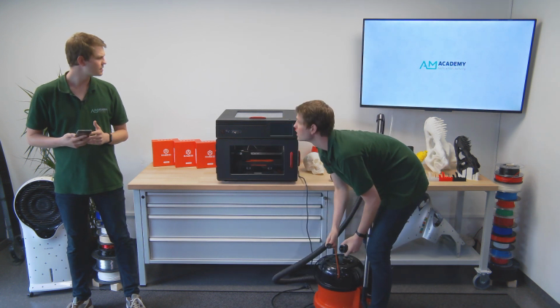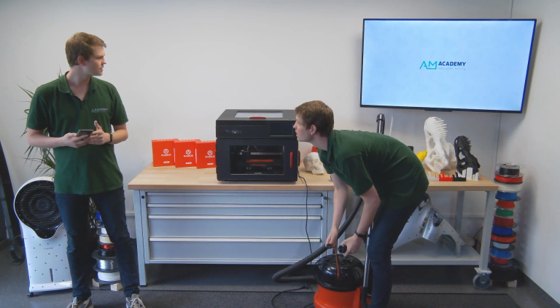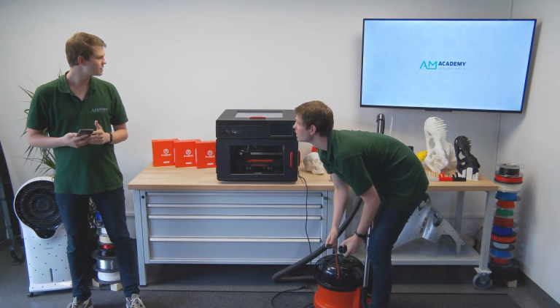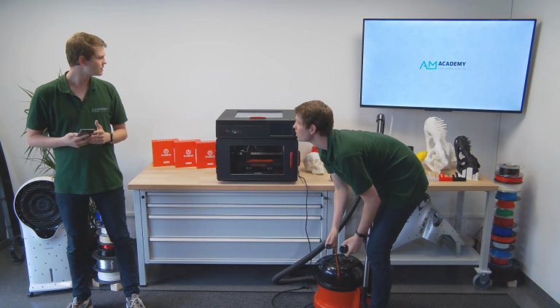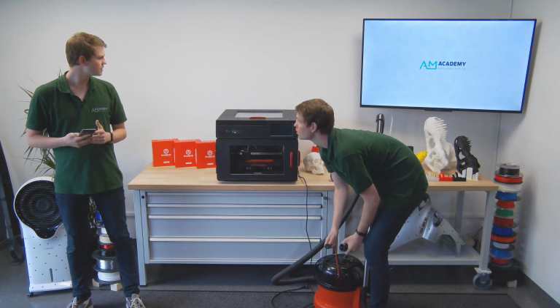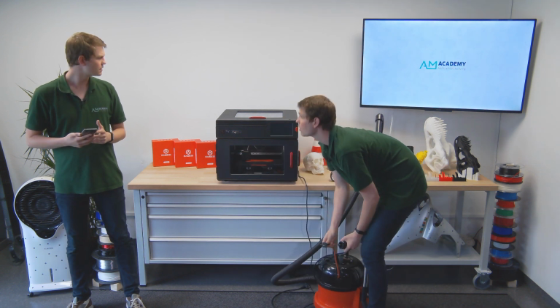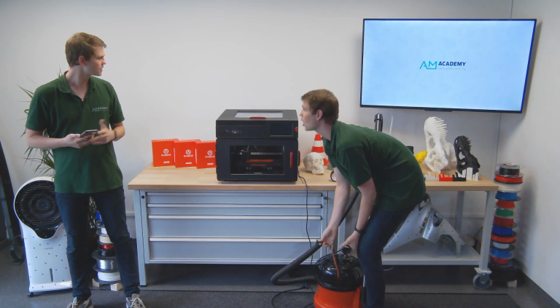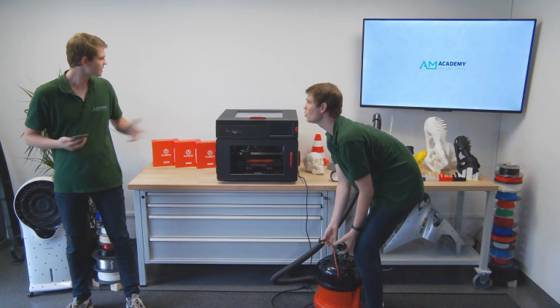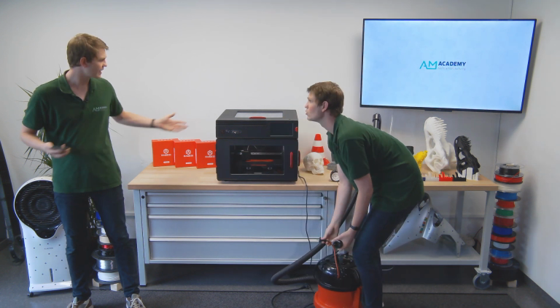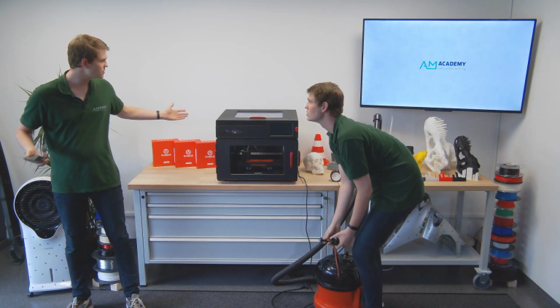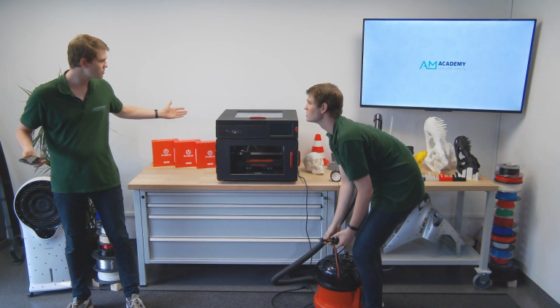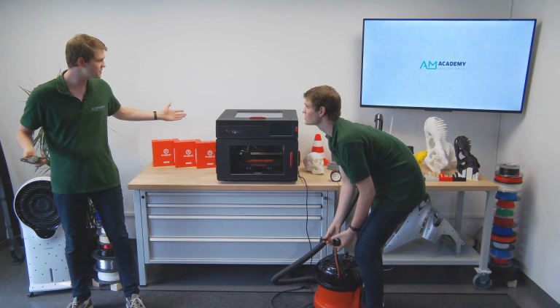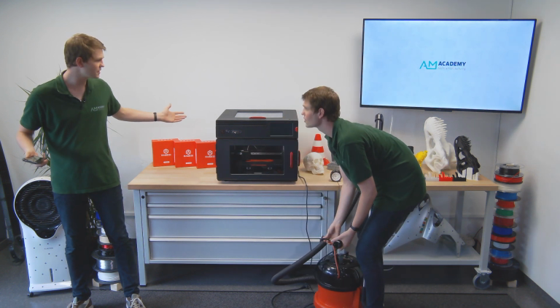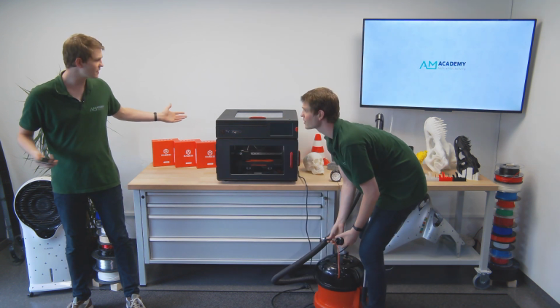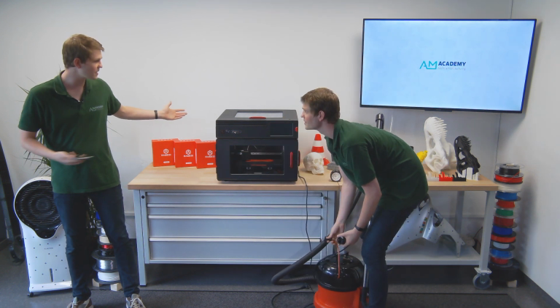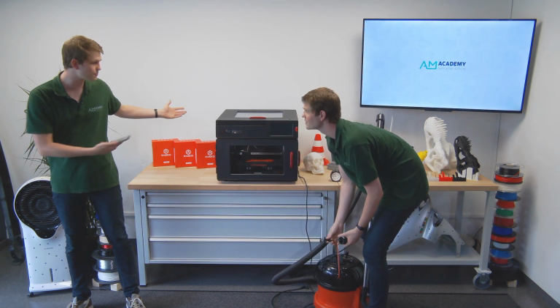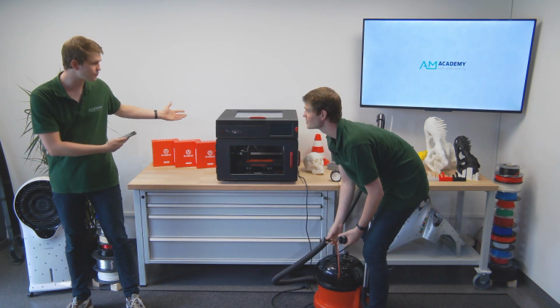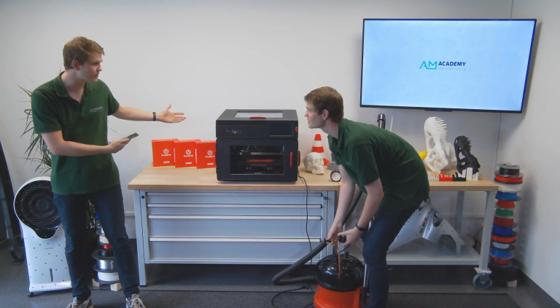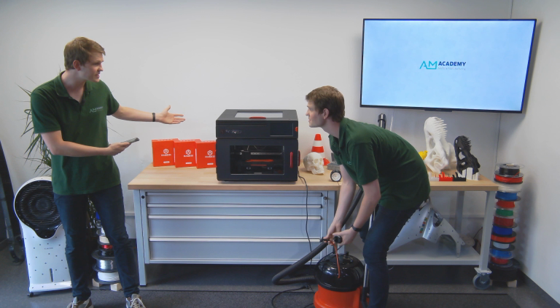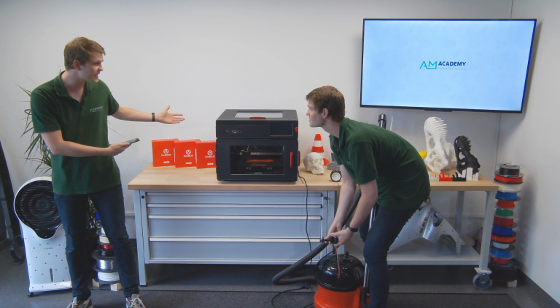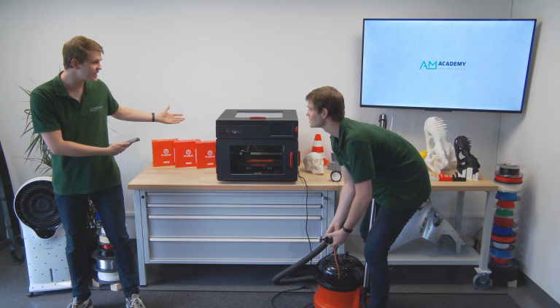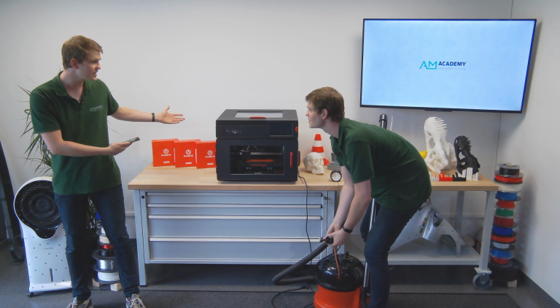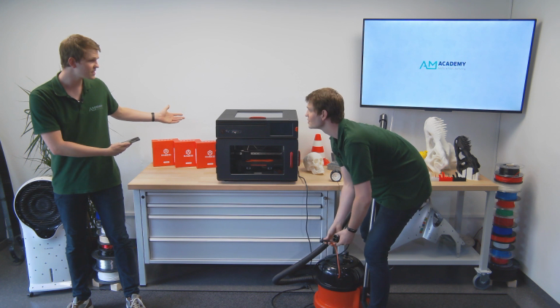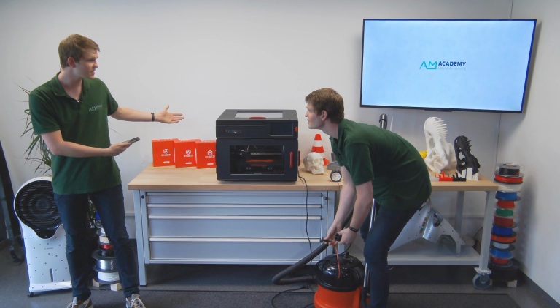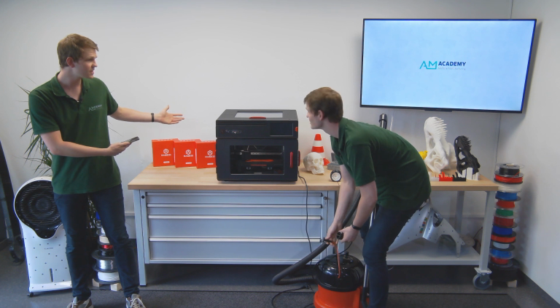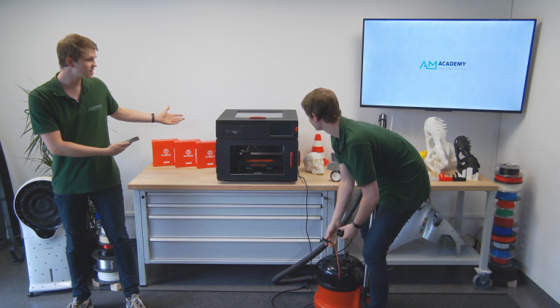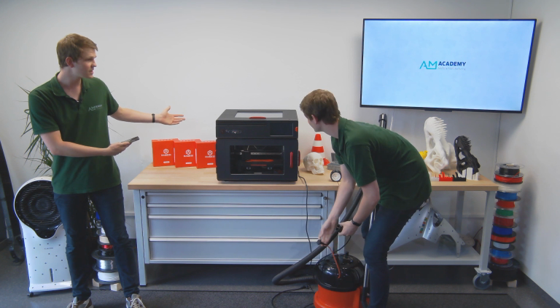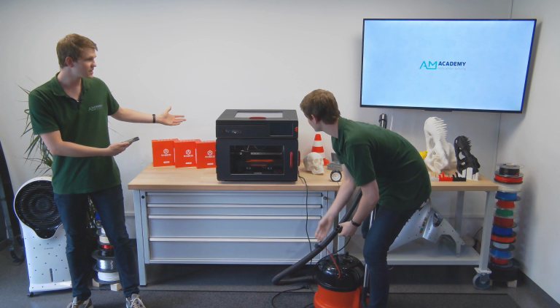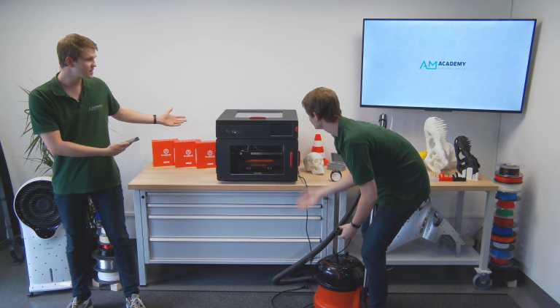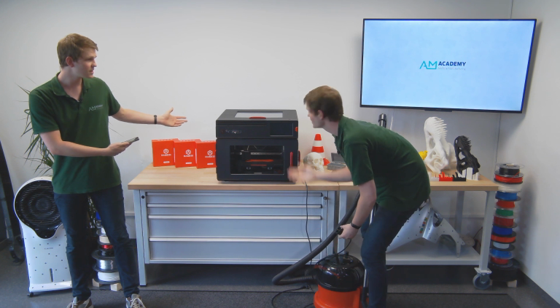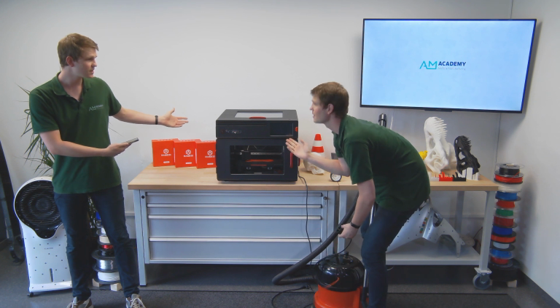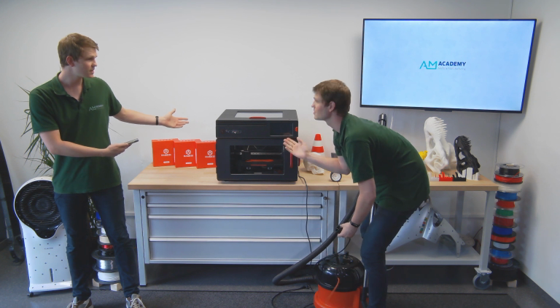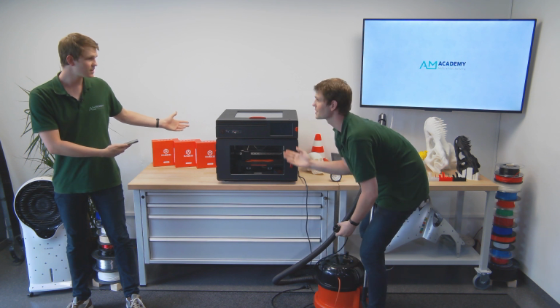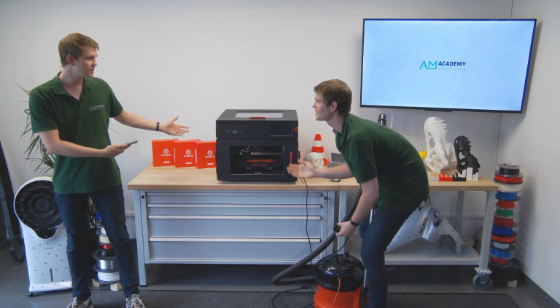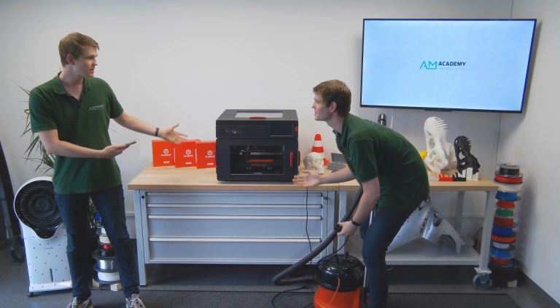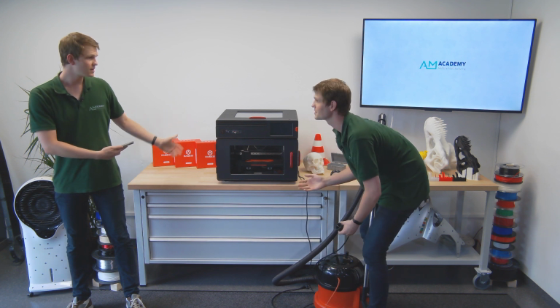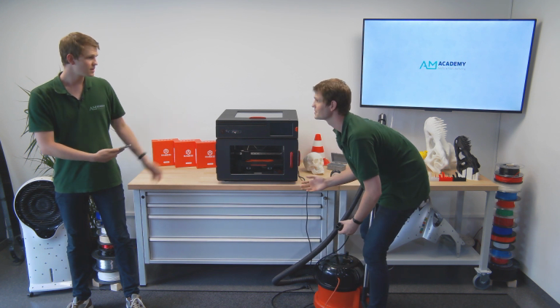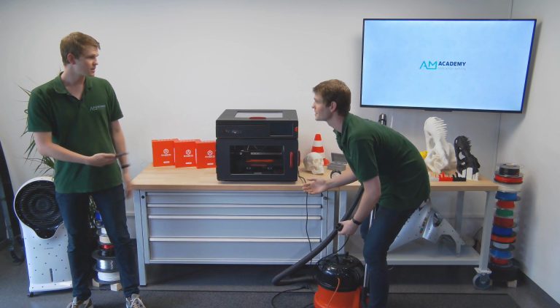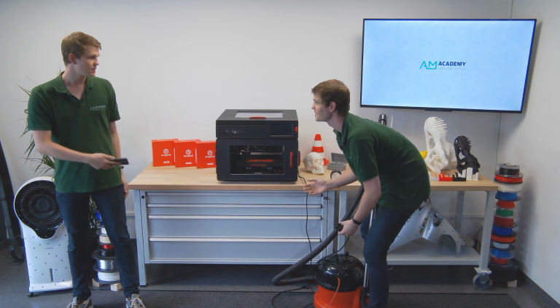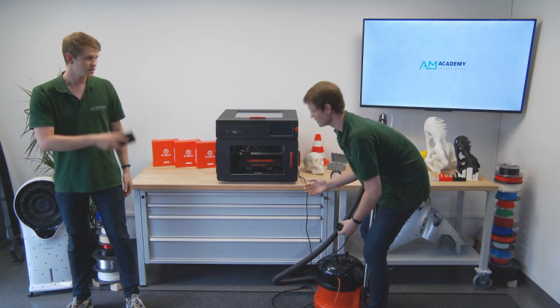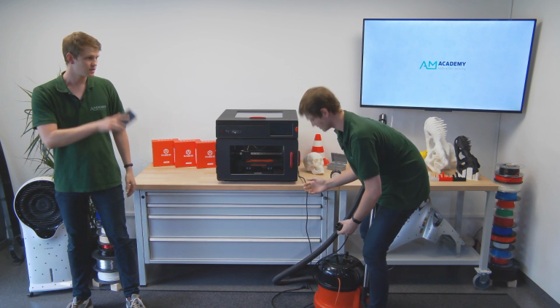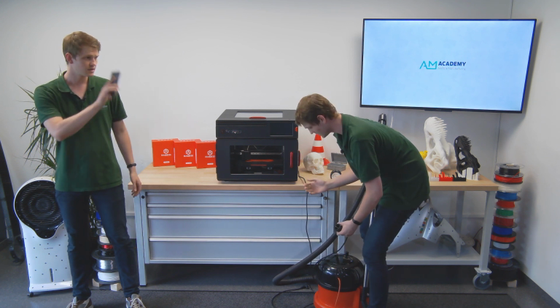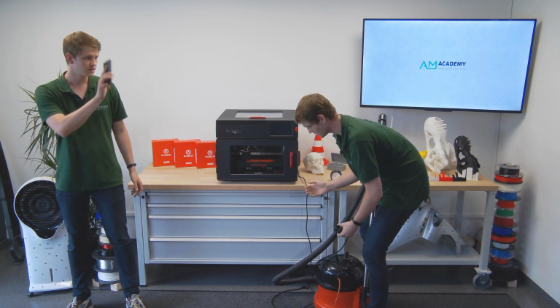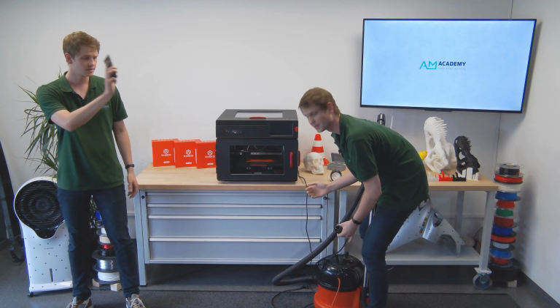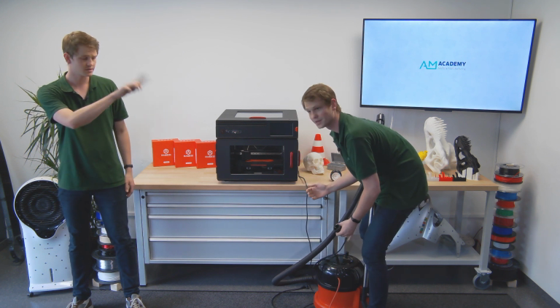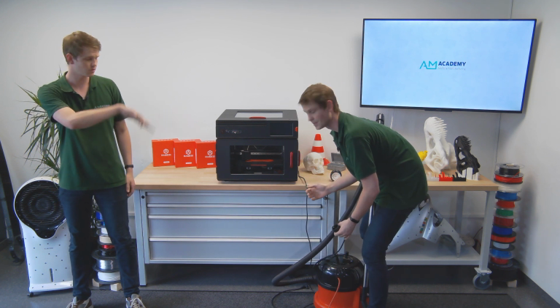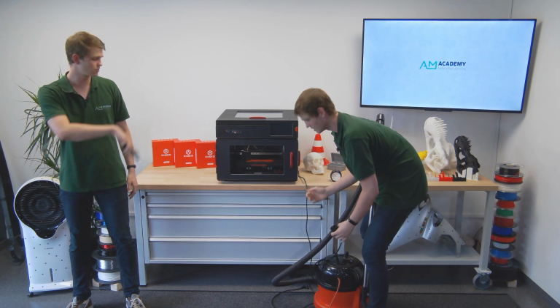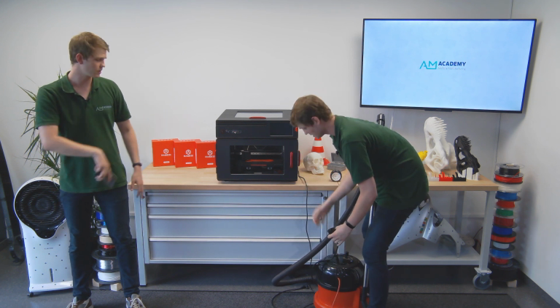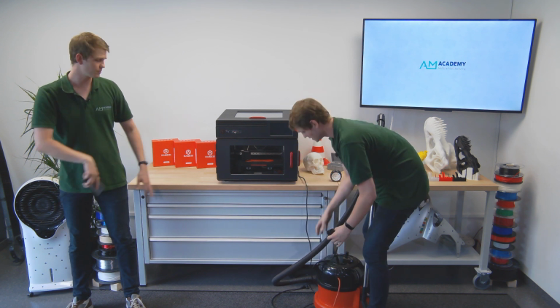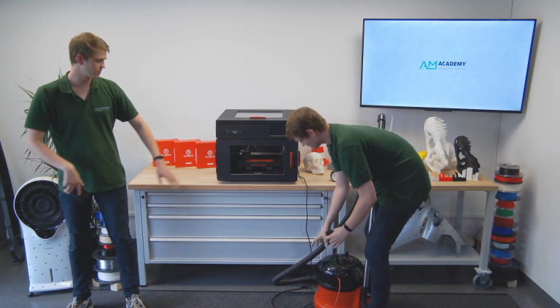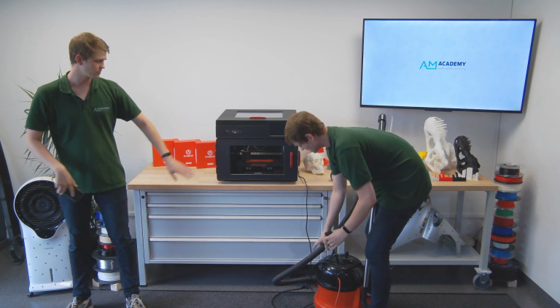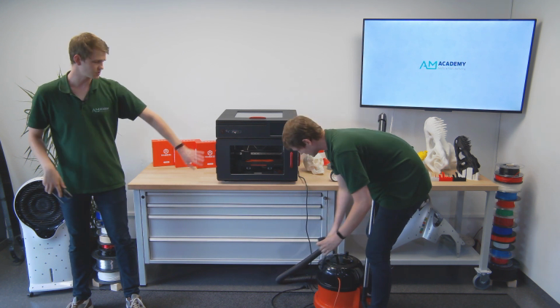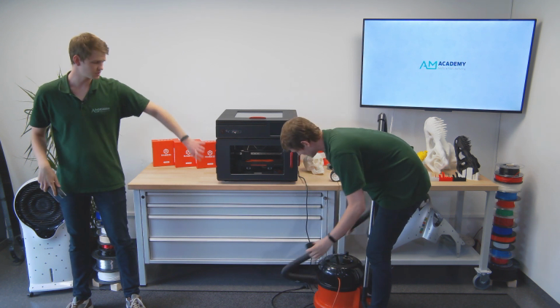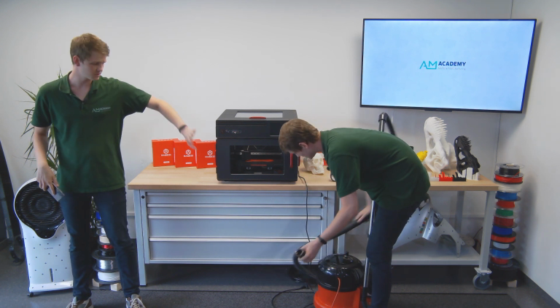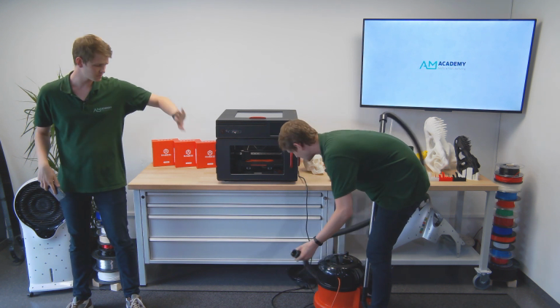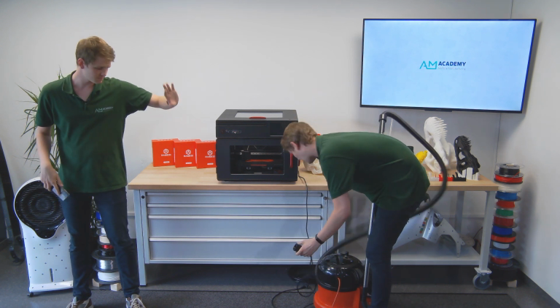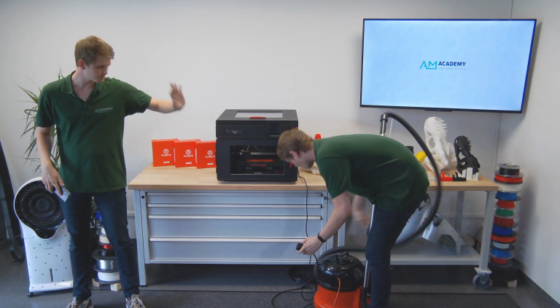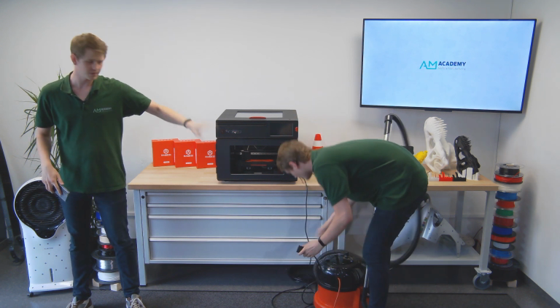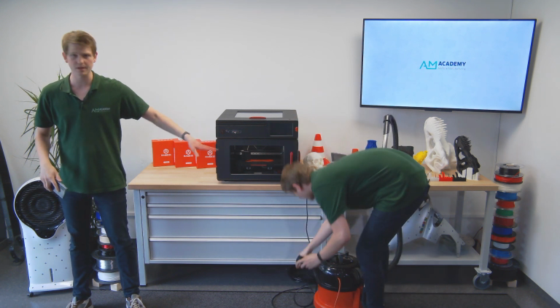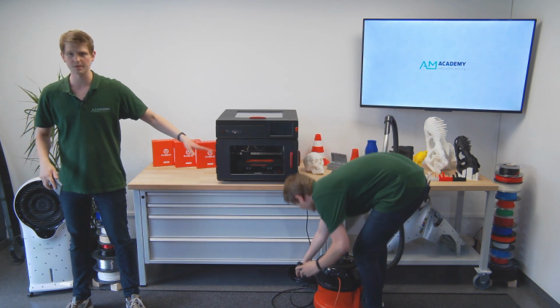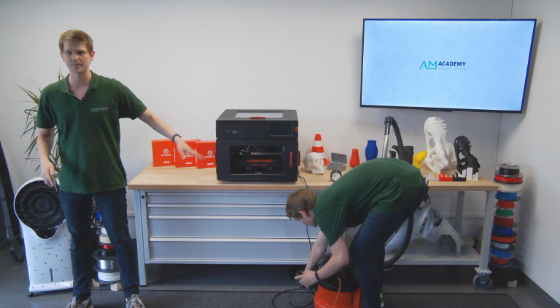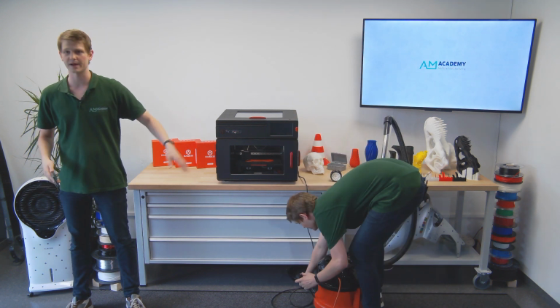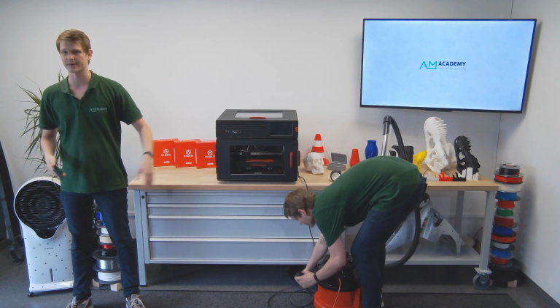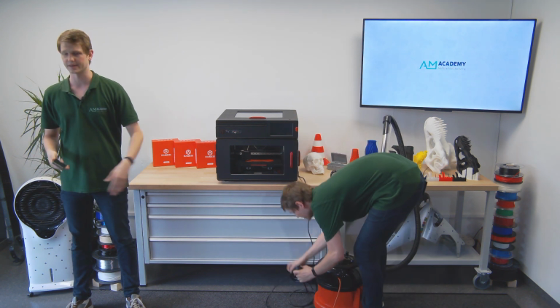Hey! Can't you see that I'm printing? Don't worry about it, just plug it back in.